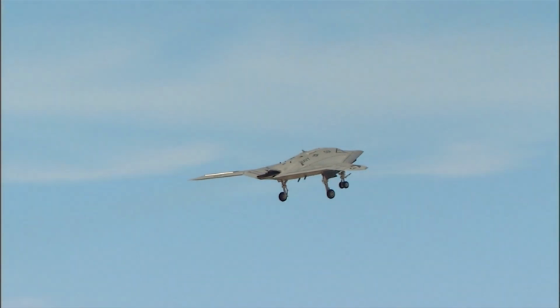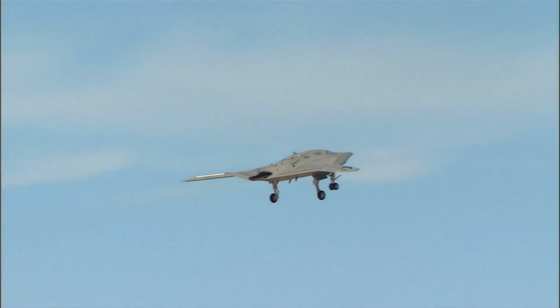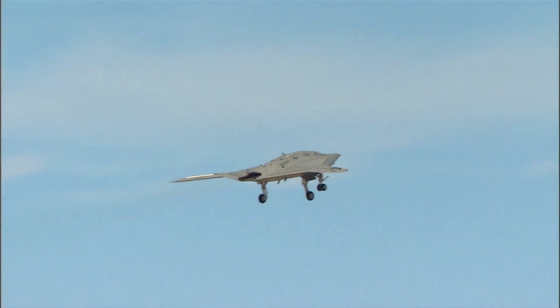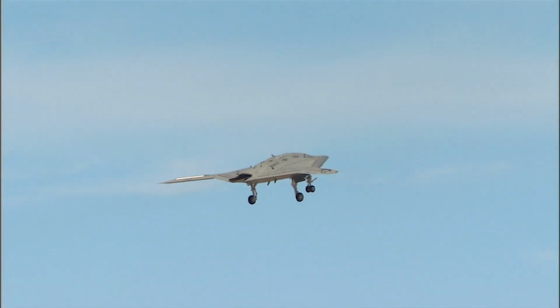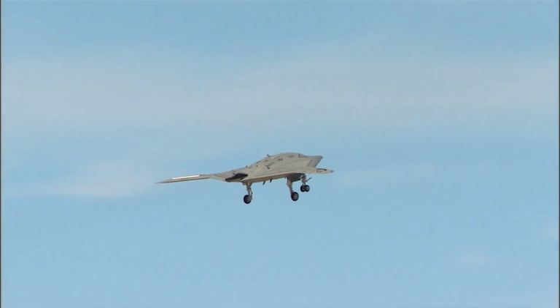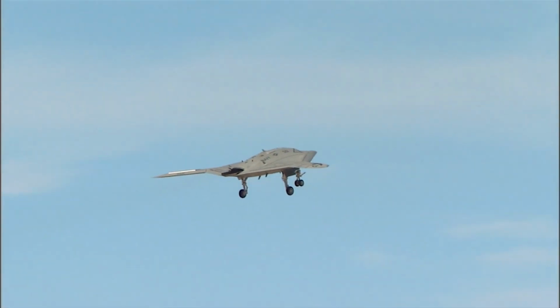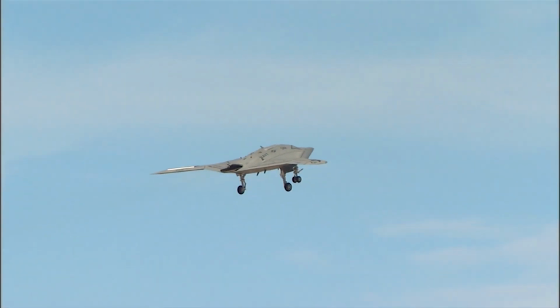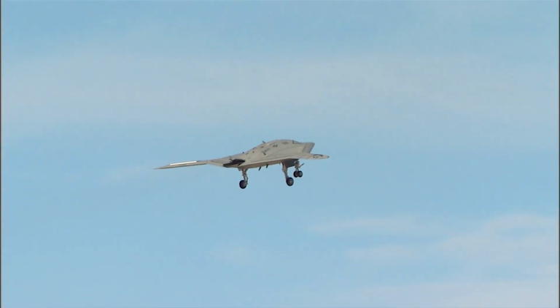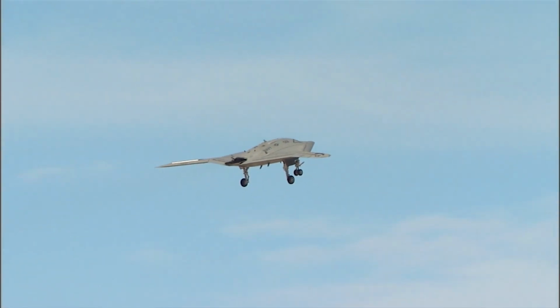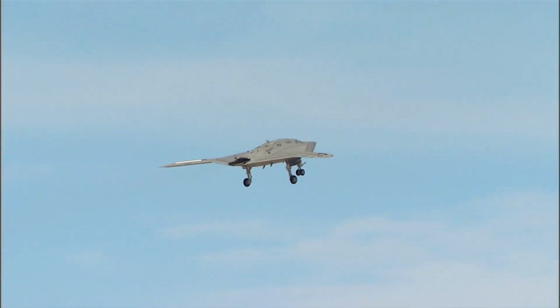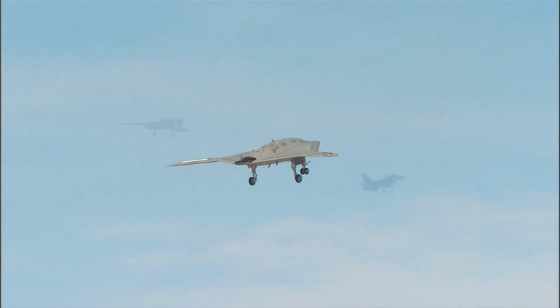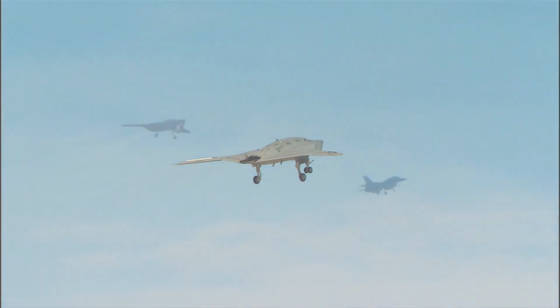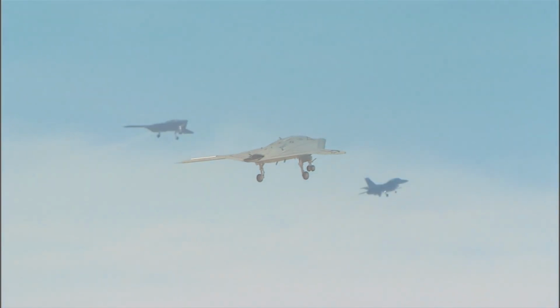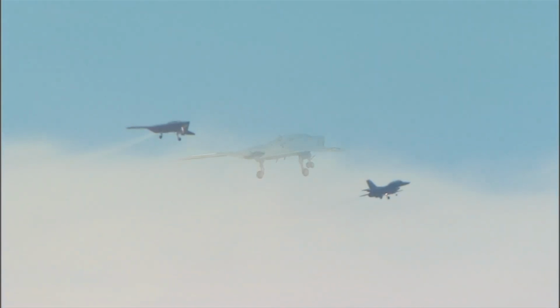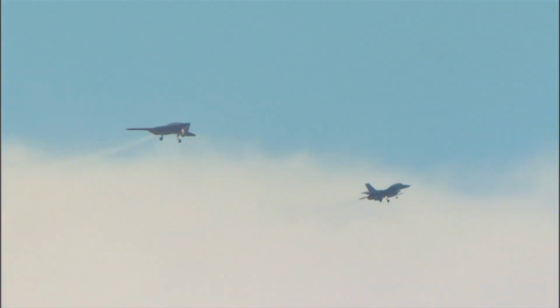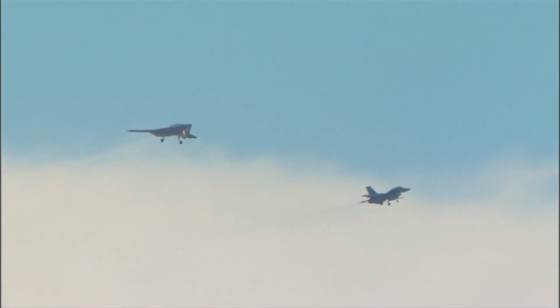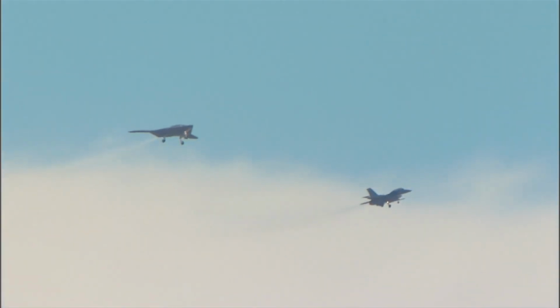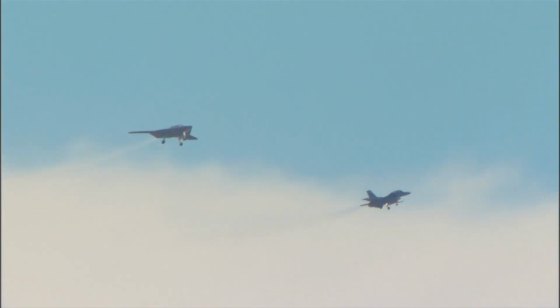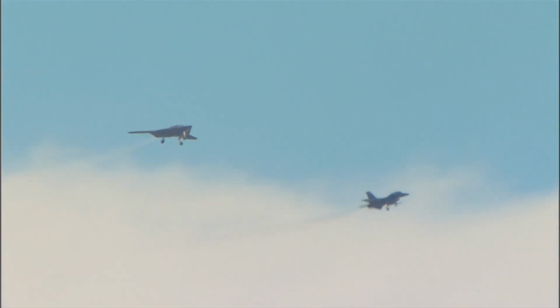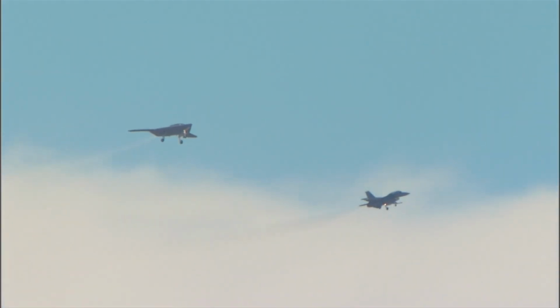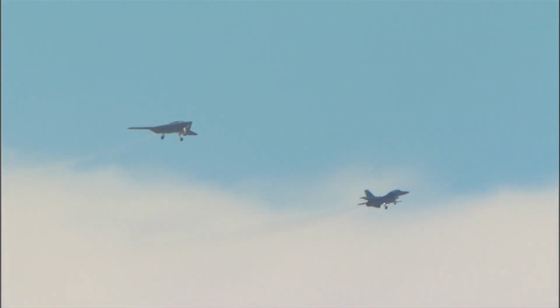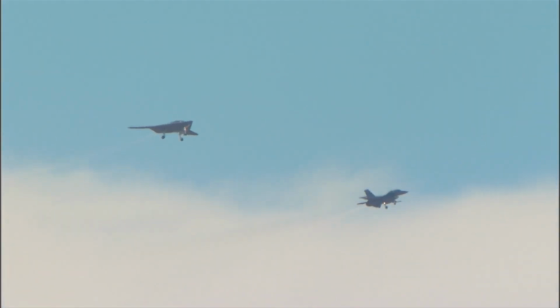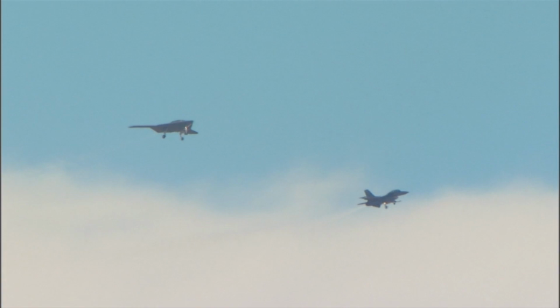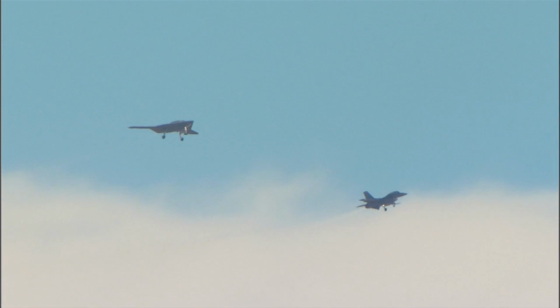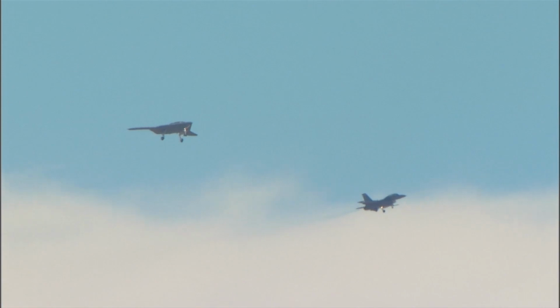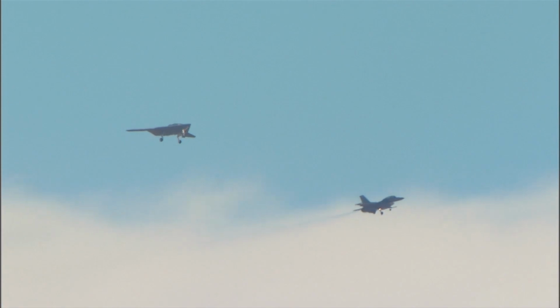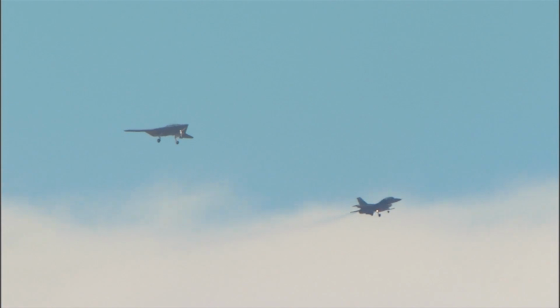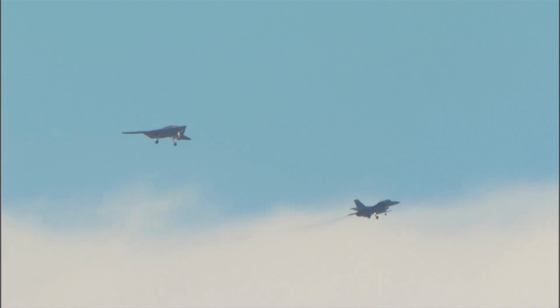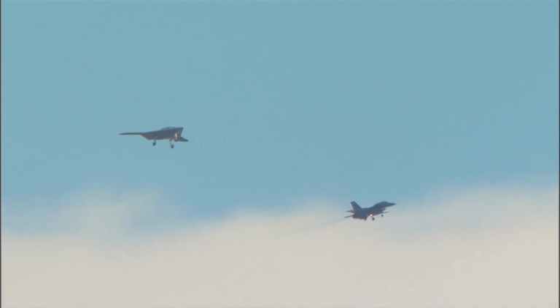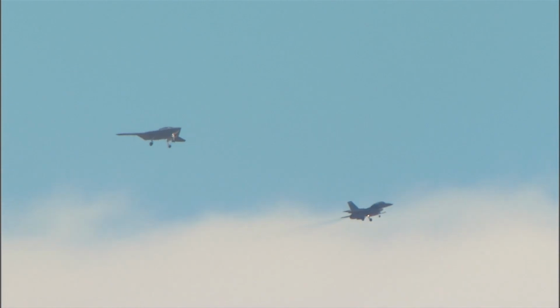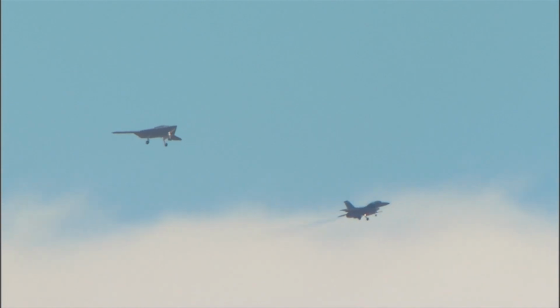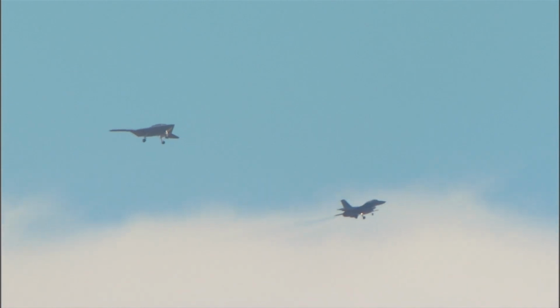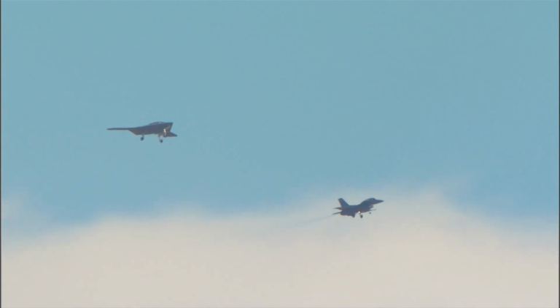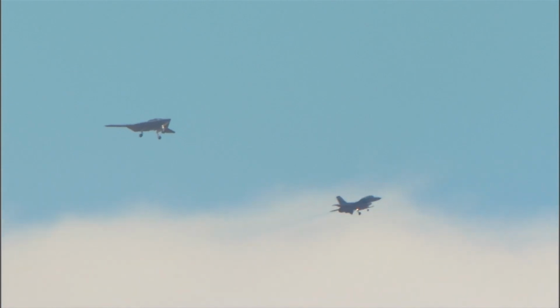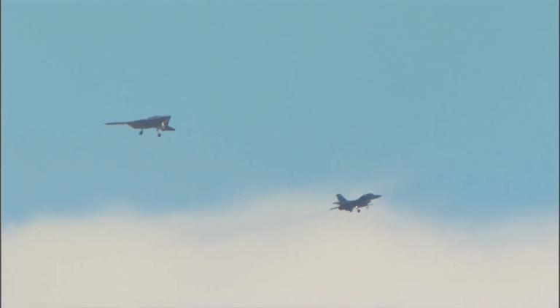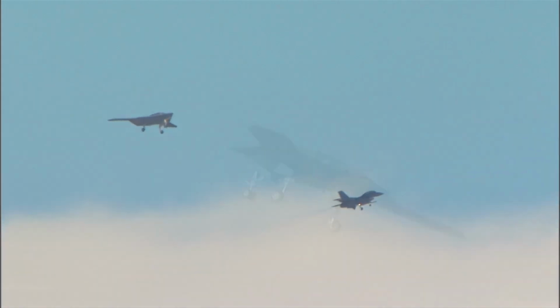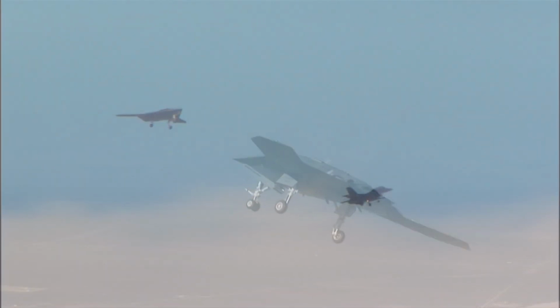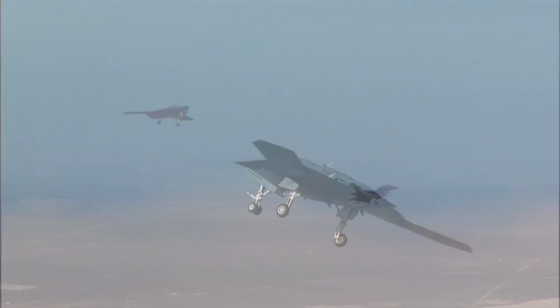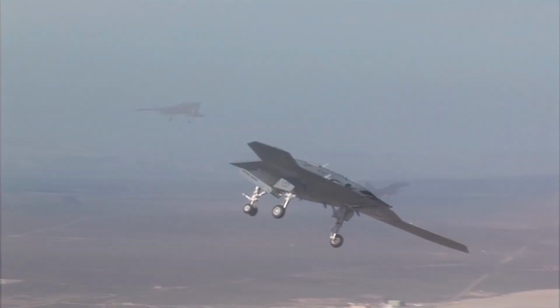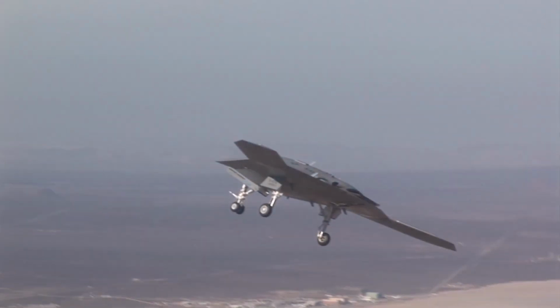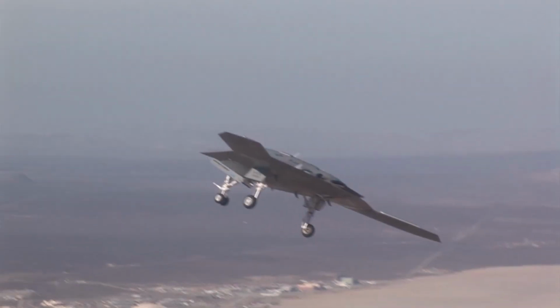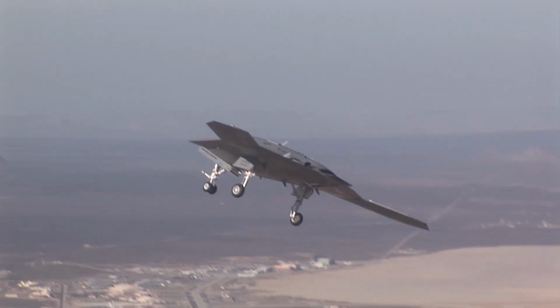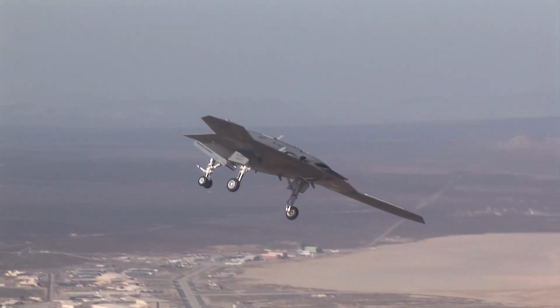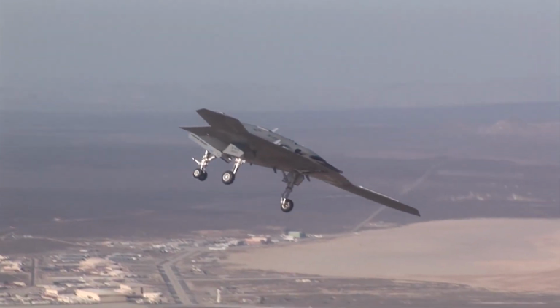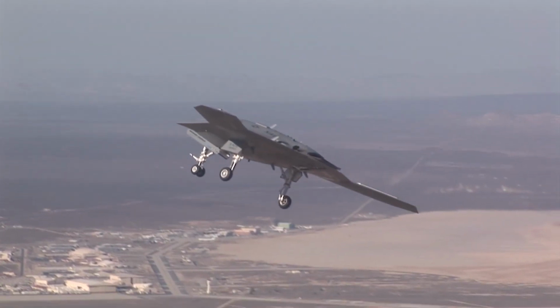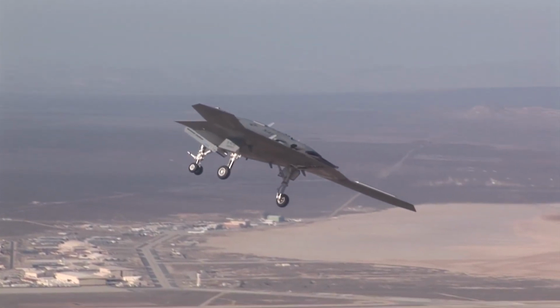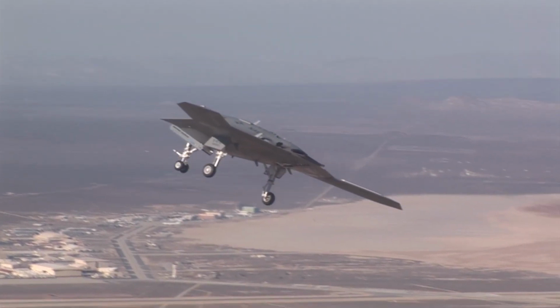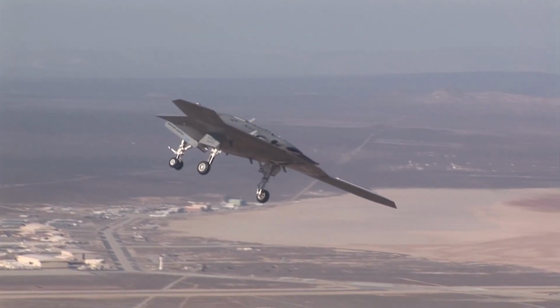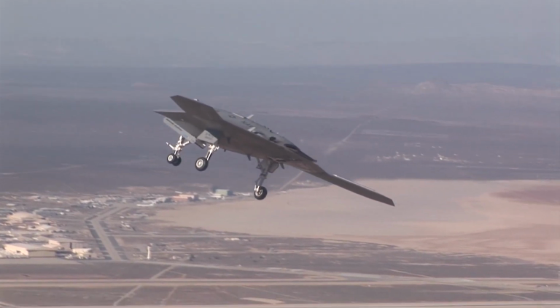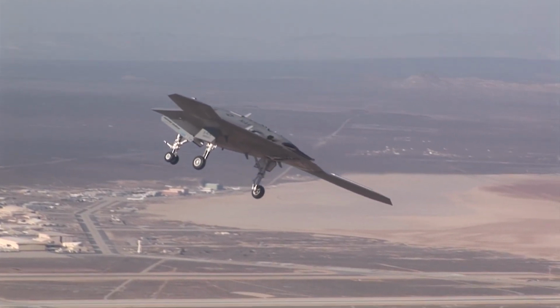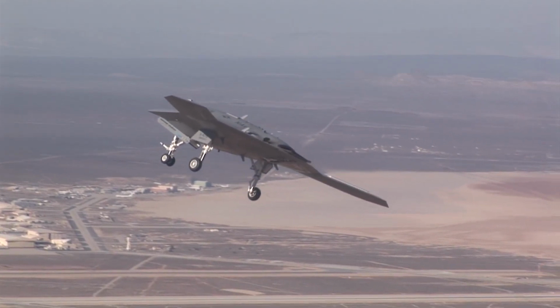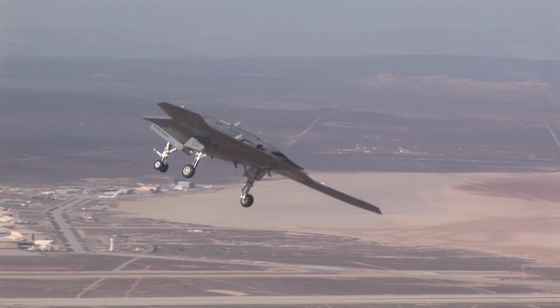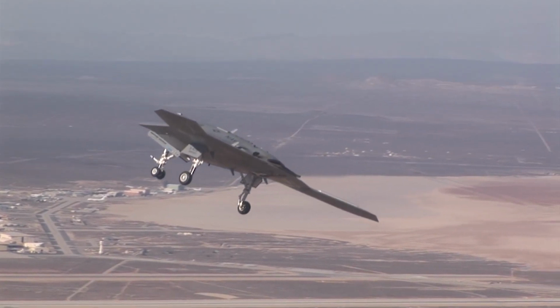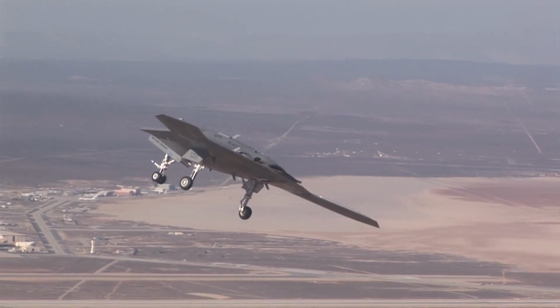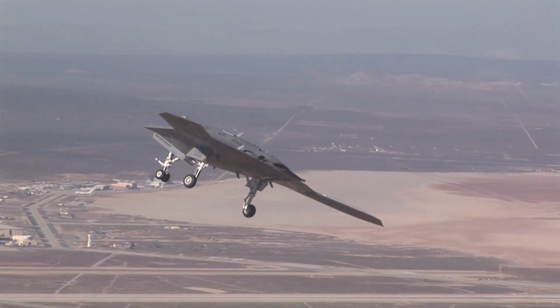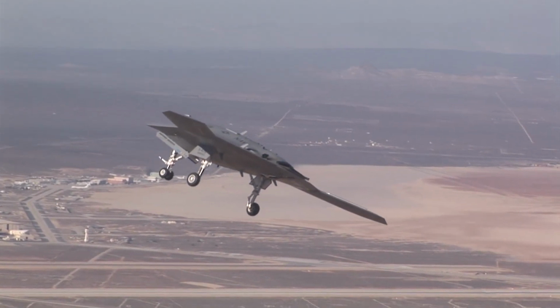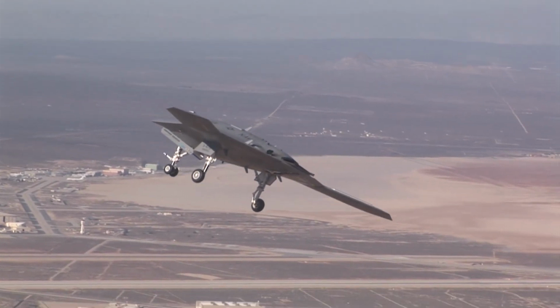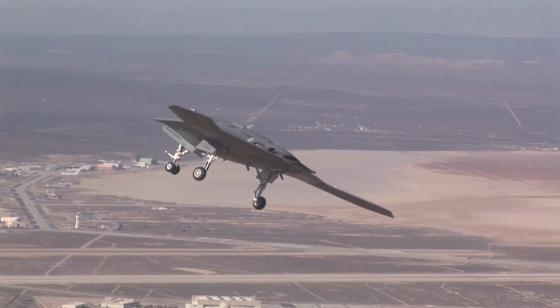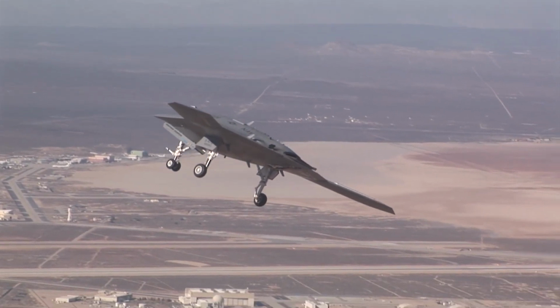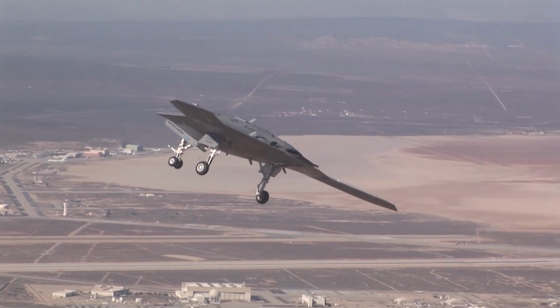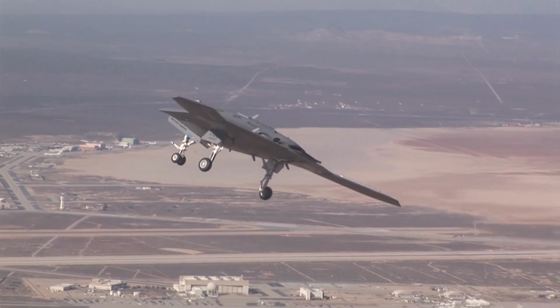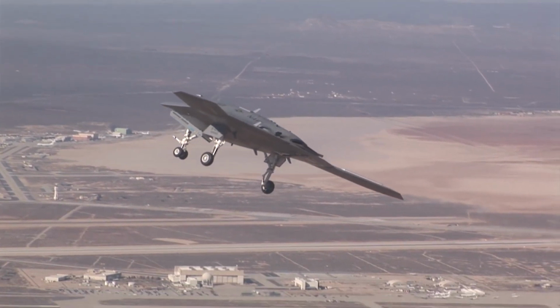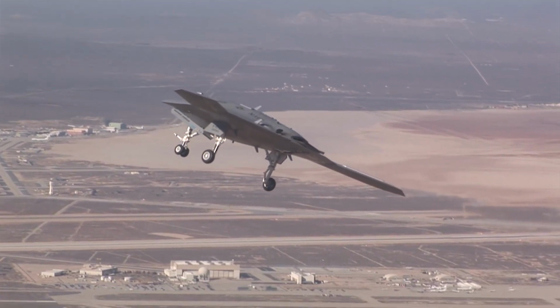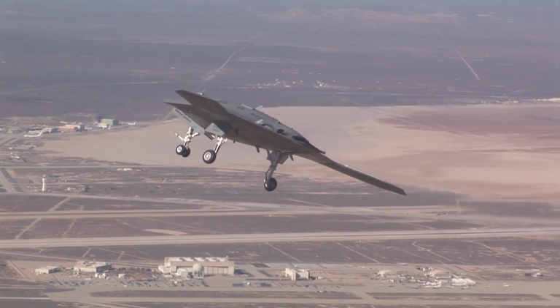The Air Force is also exploring the possibility of adding new sensors, communication systems, and weapons capabilities to the aircraft, which would further expand its utility in modern operational environments.